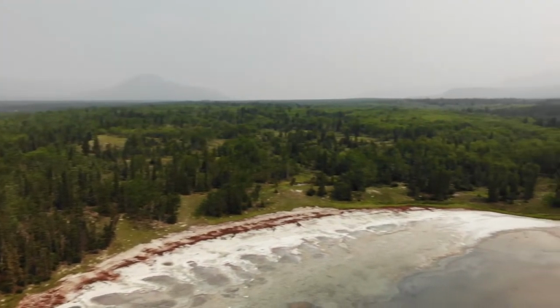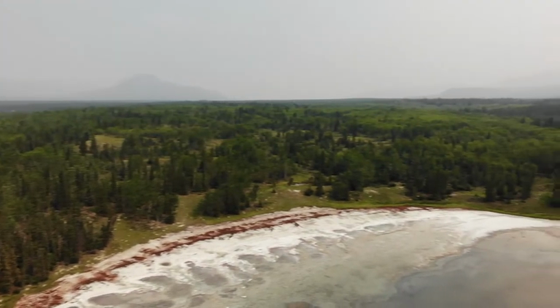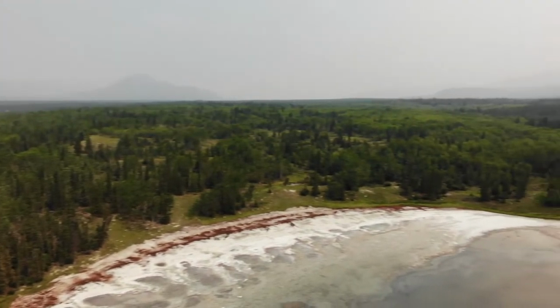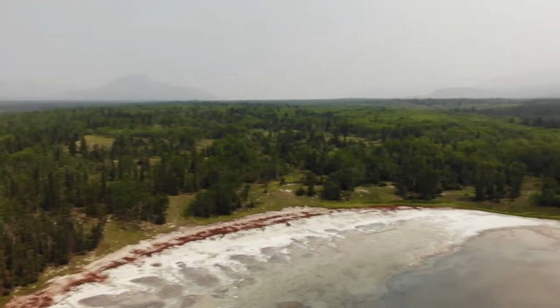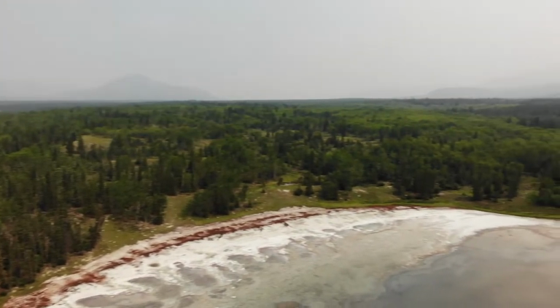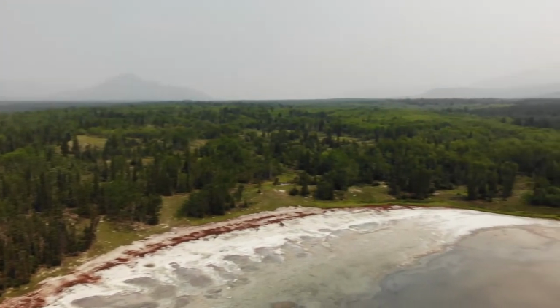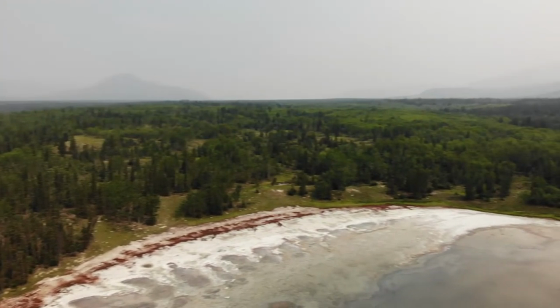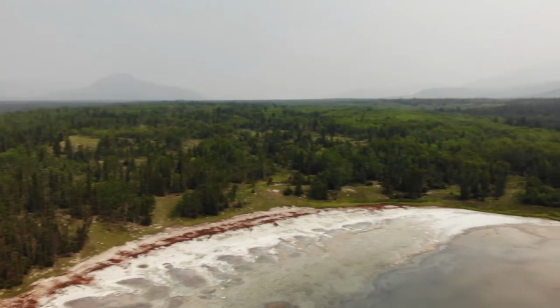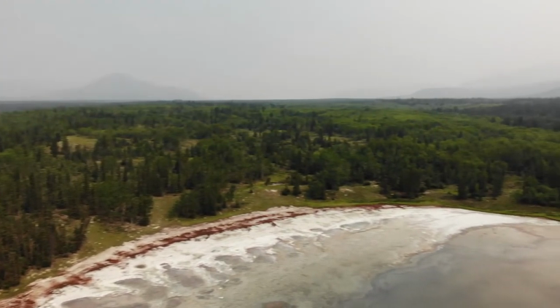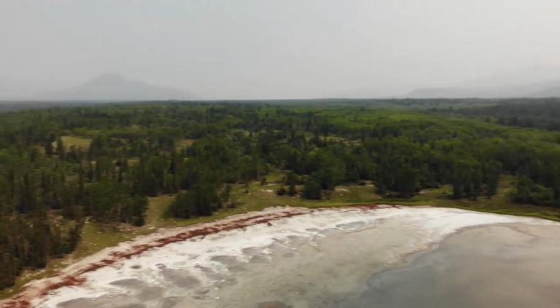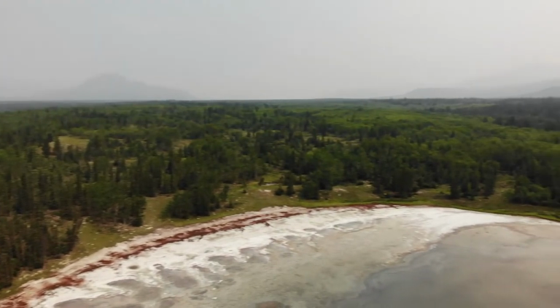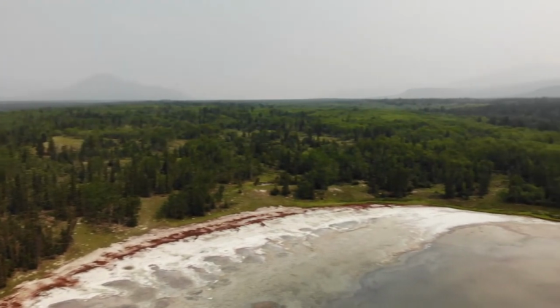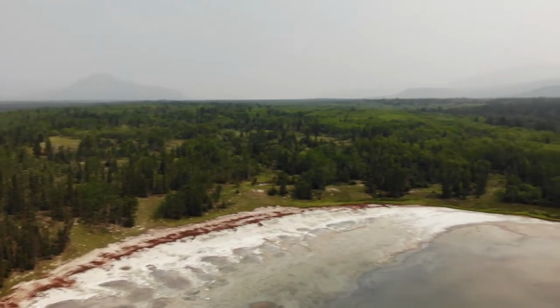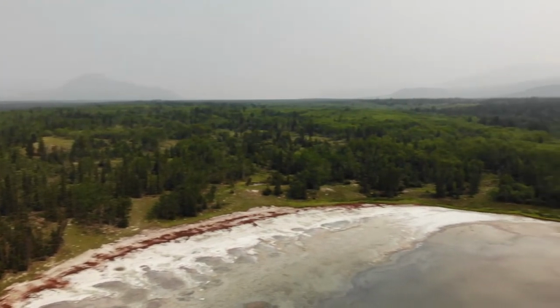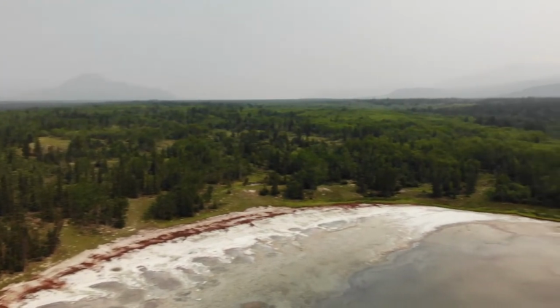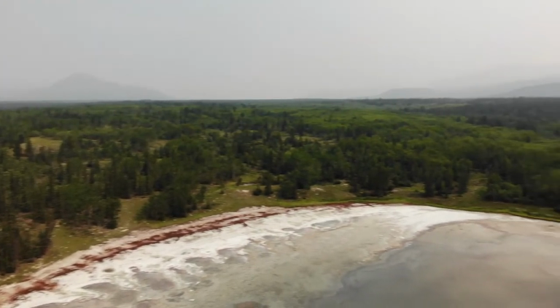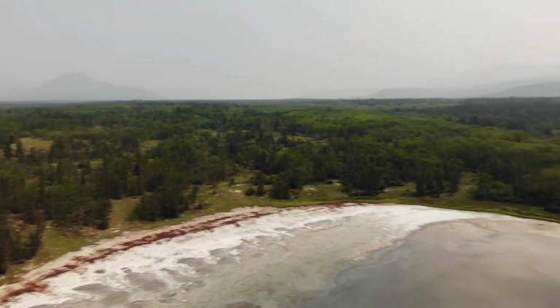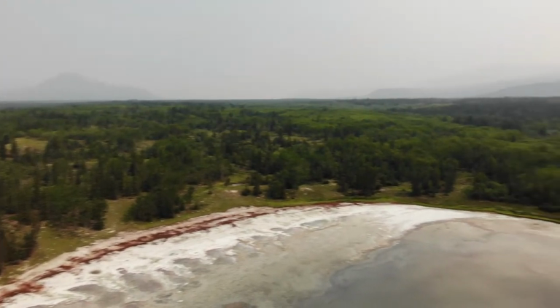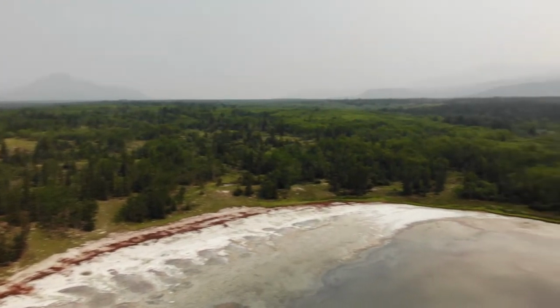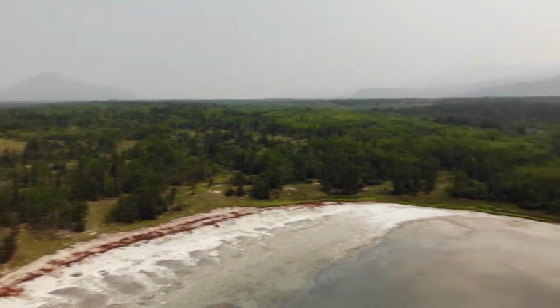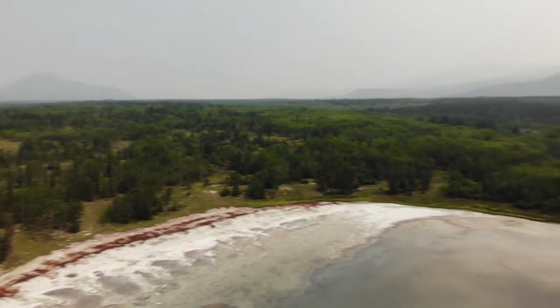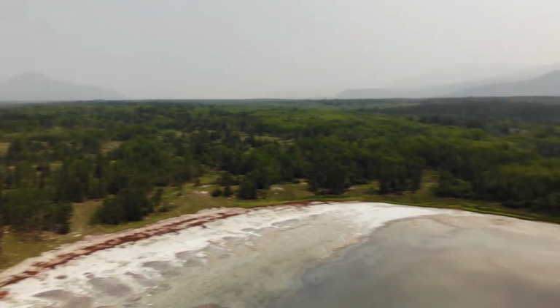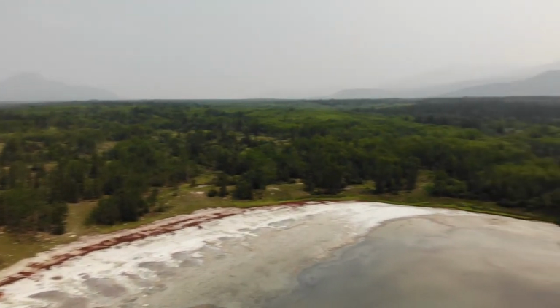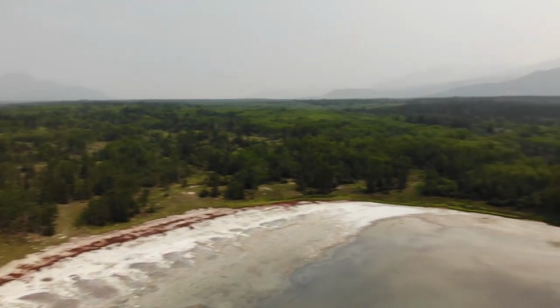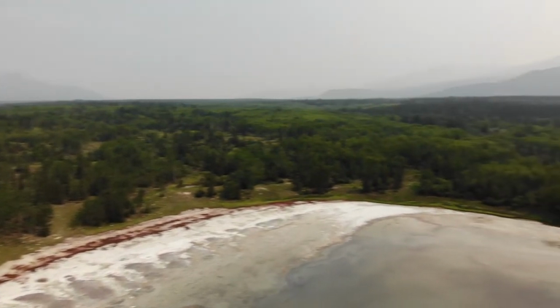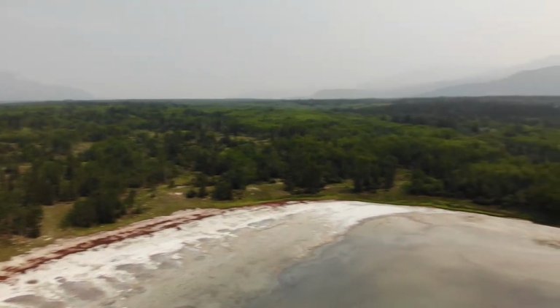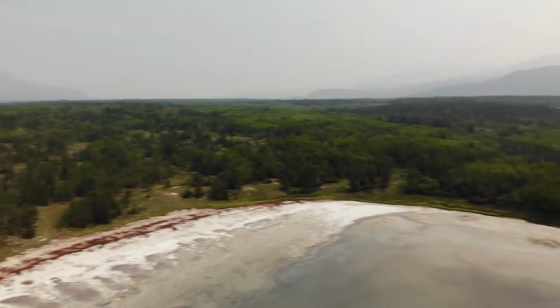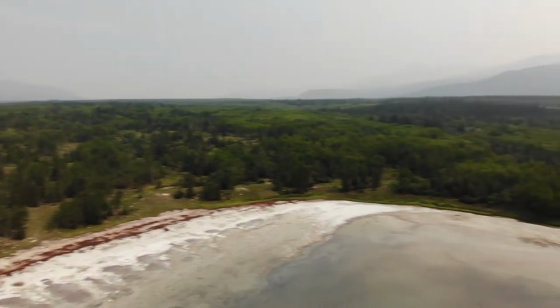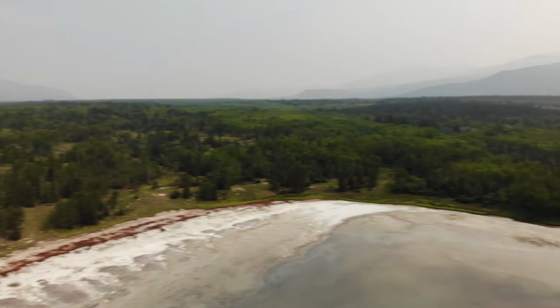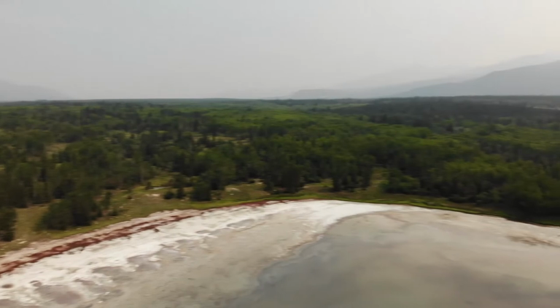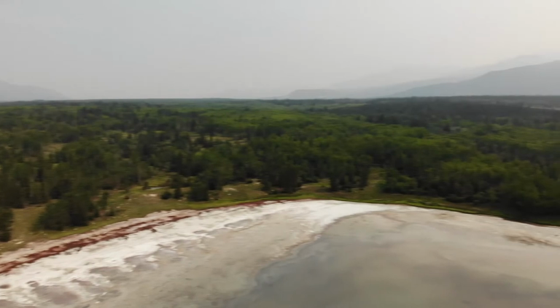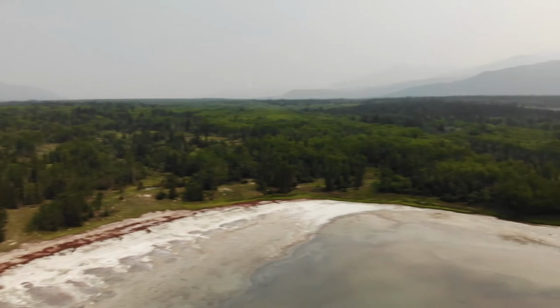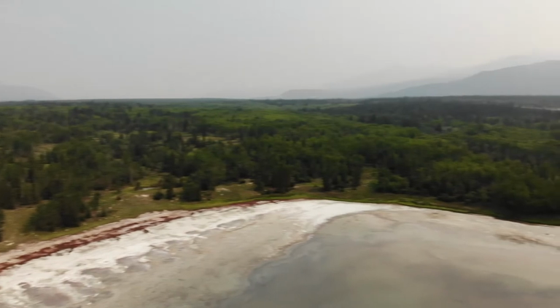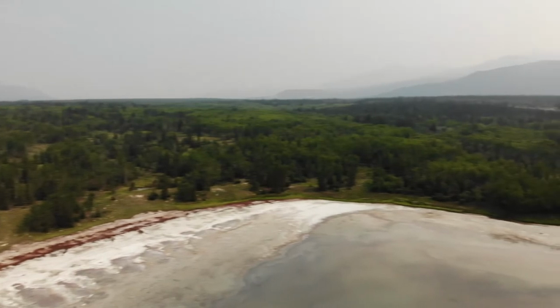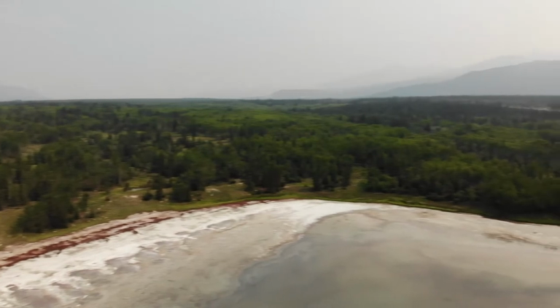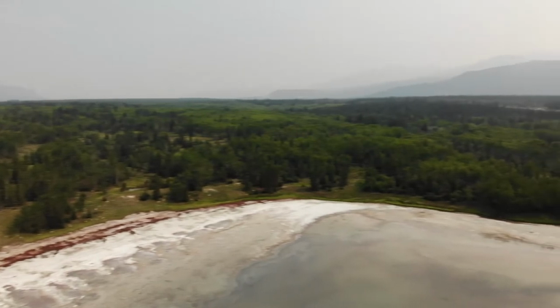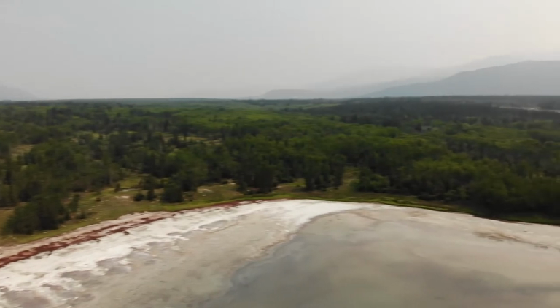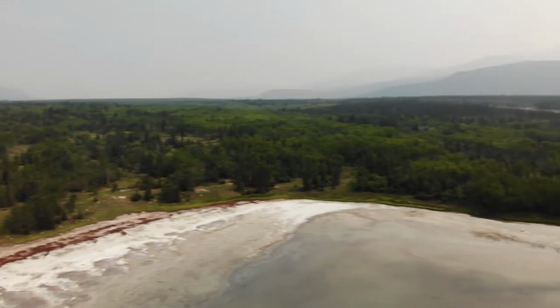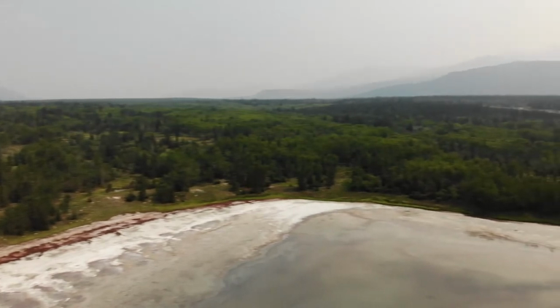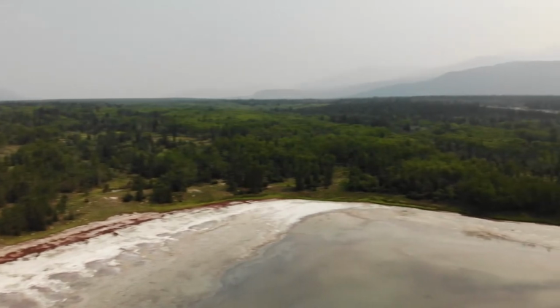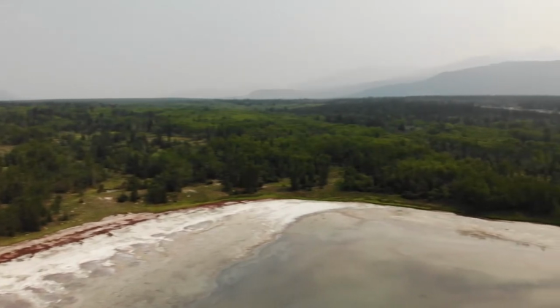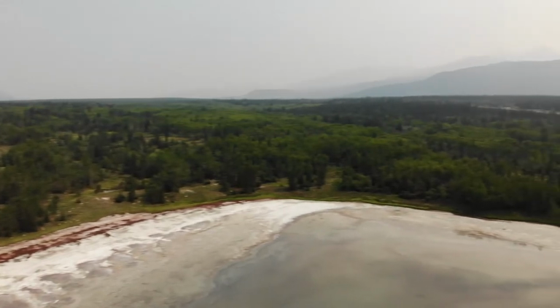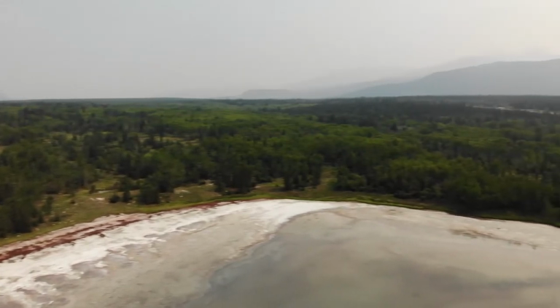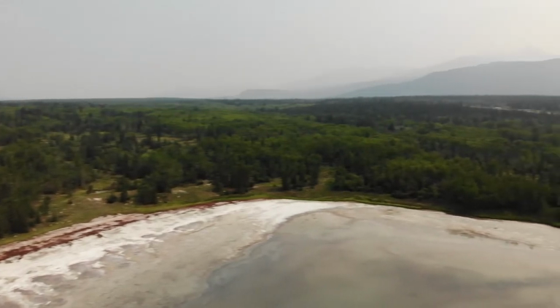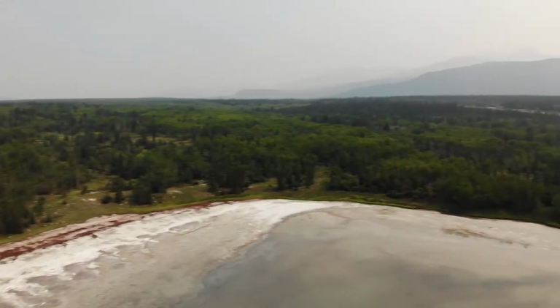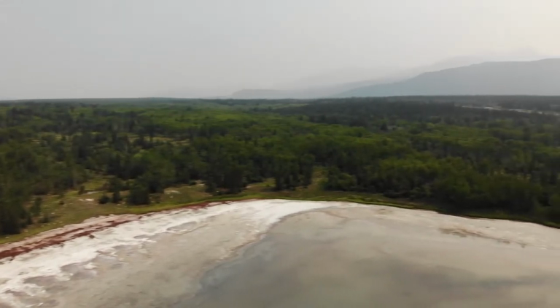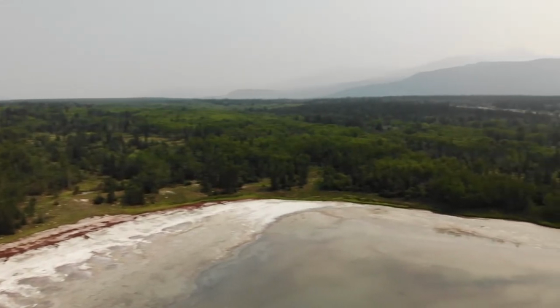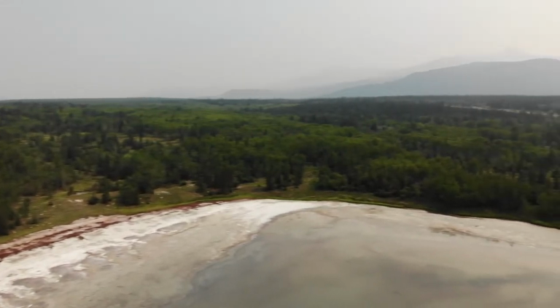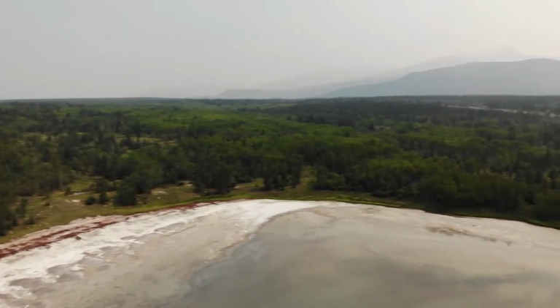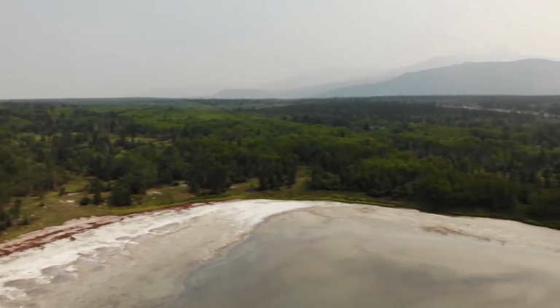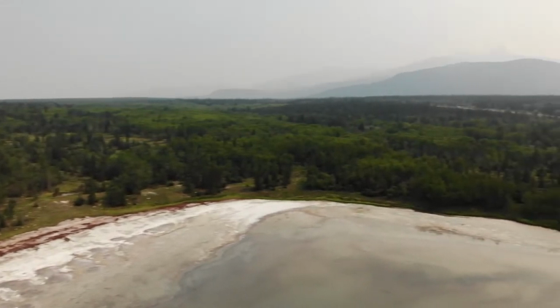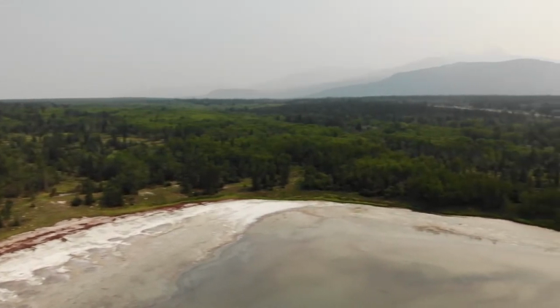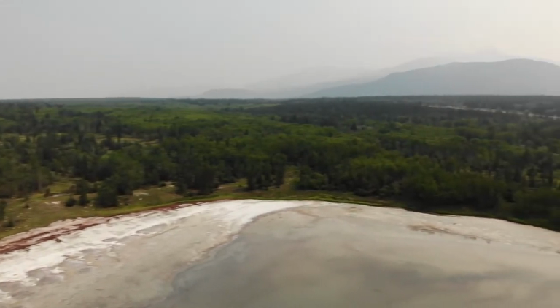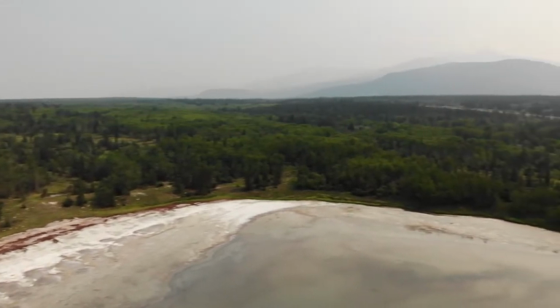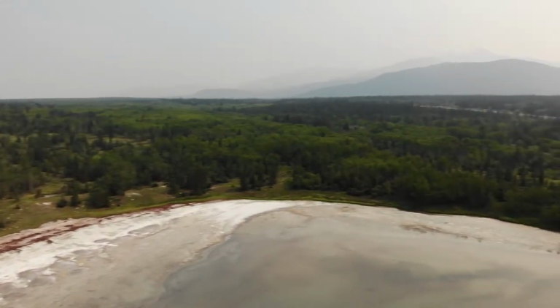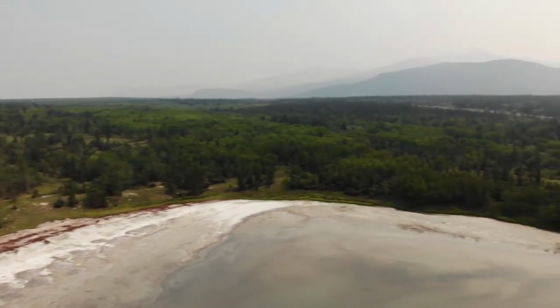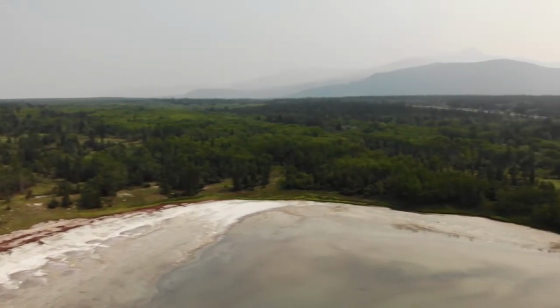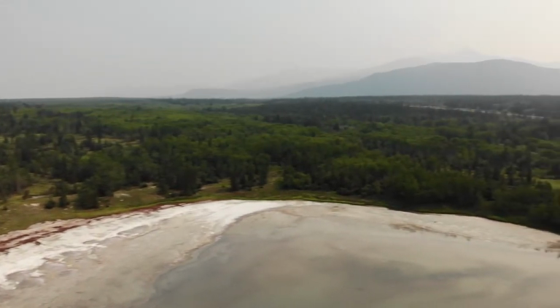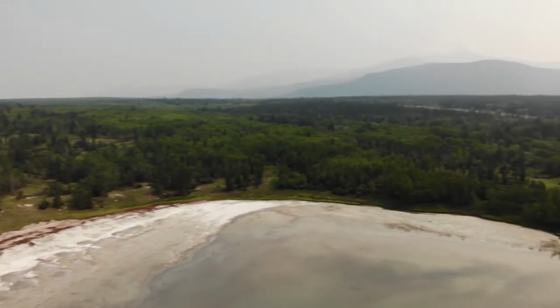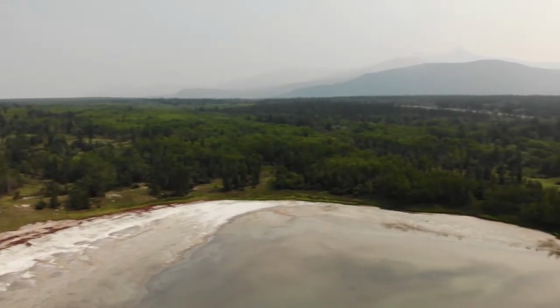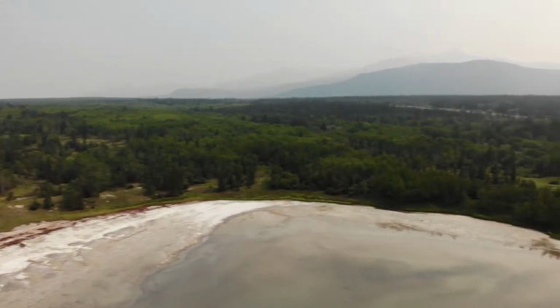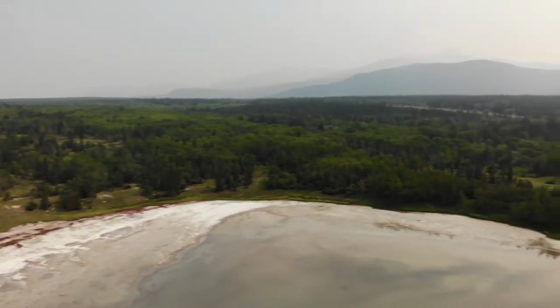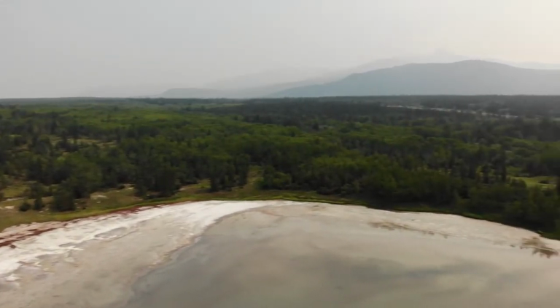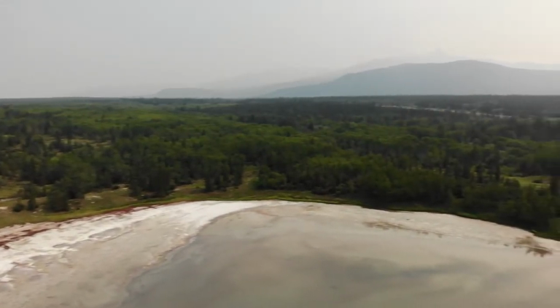Join me to learn about some of the halophytic plants that live on the Takini Salt Flats, Yukon, Canada.